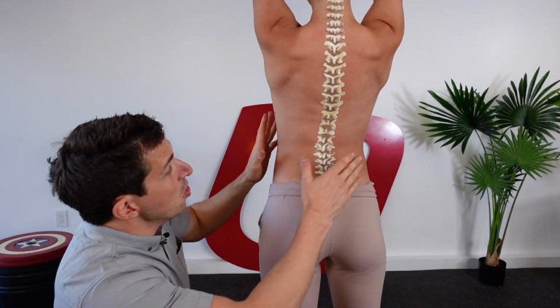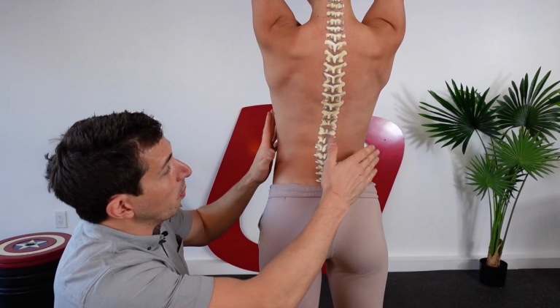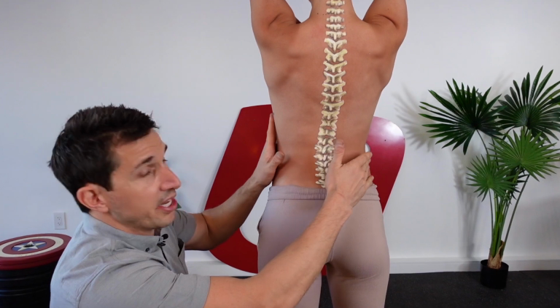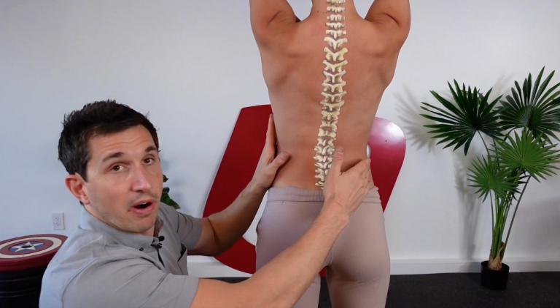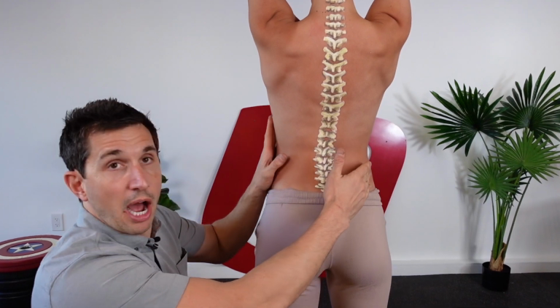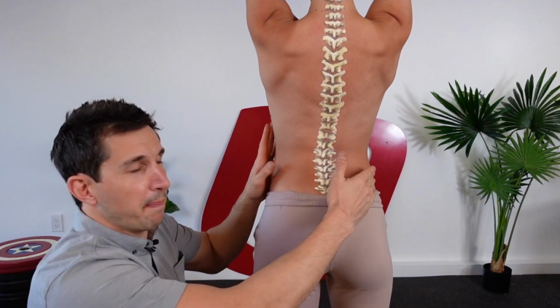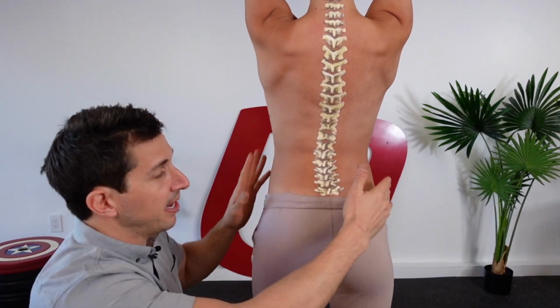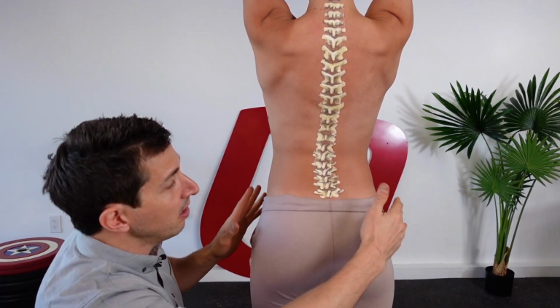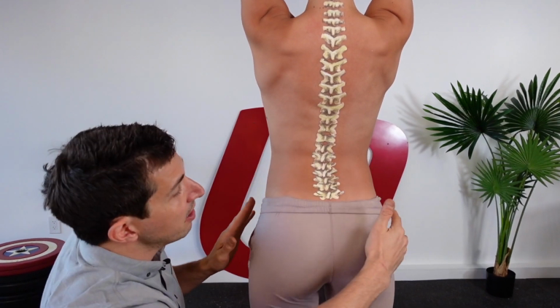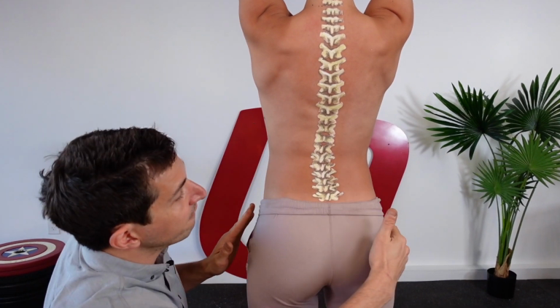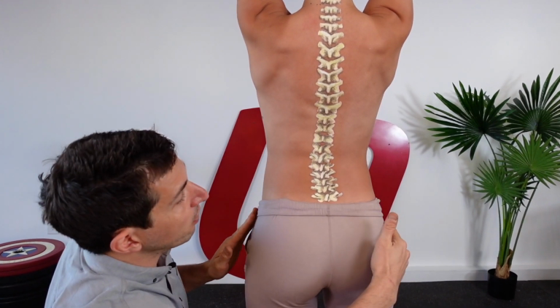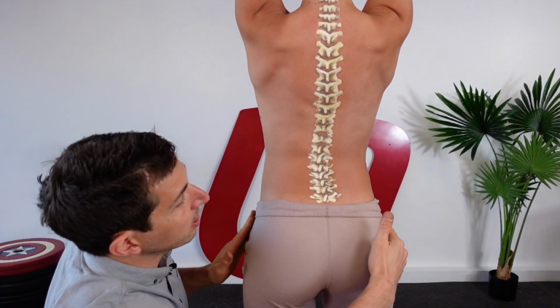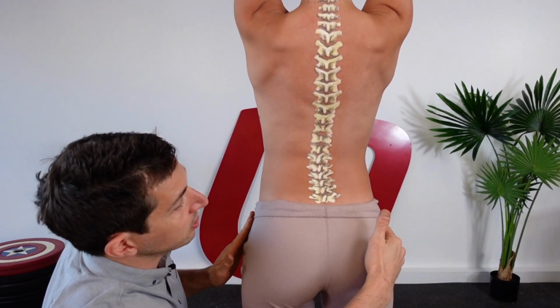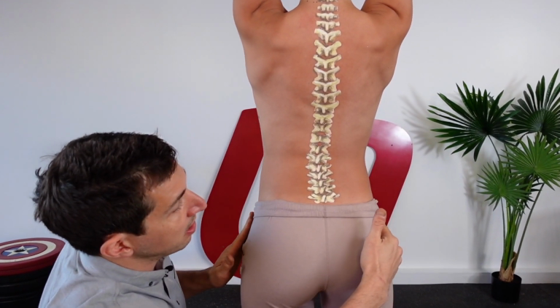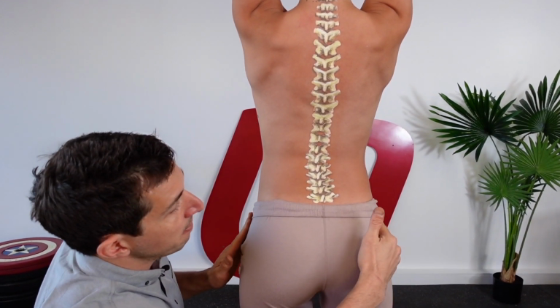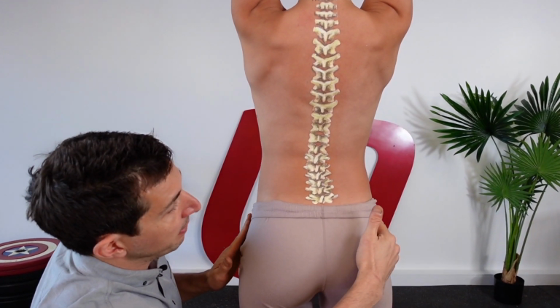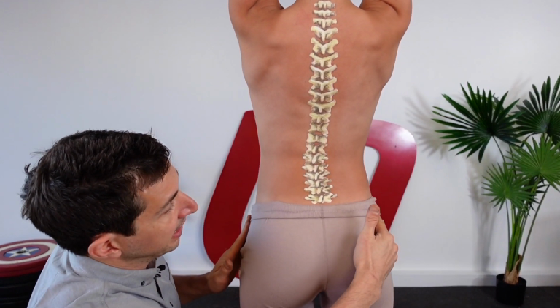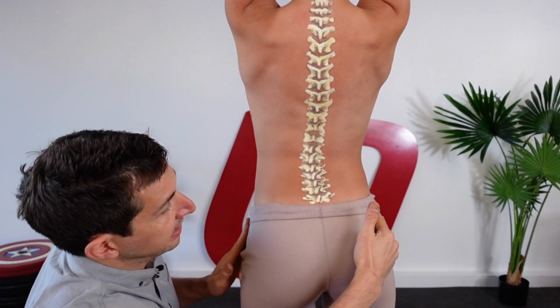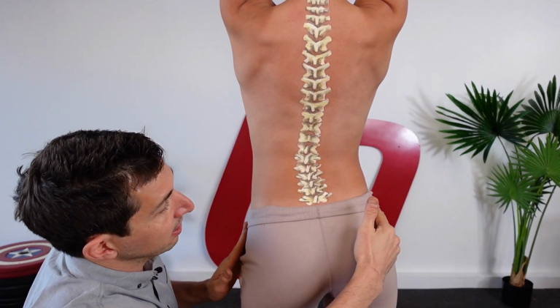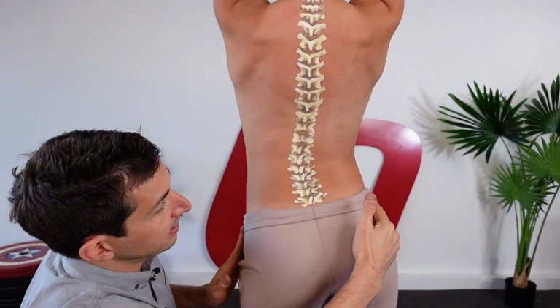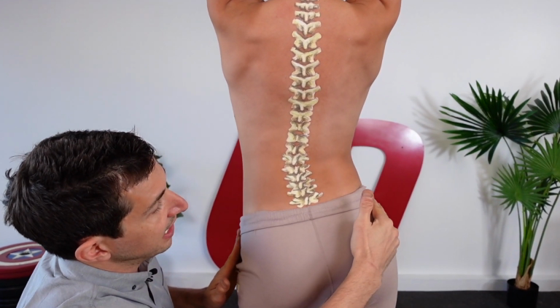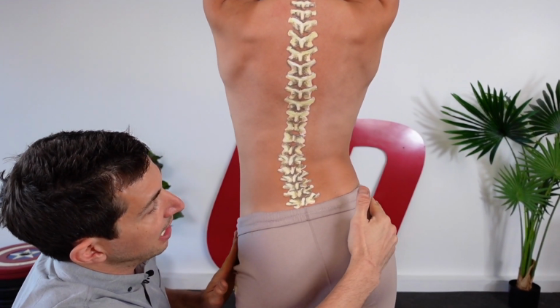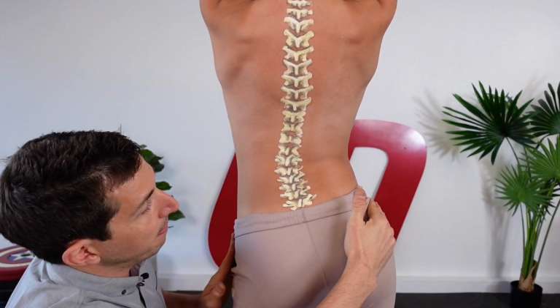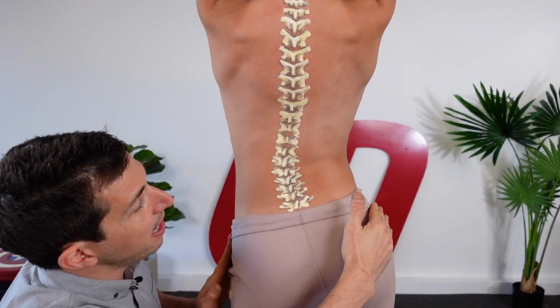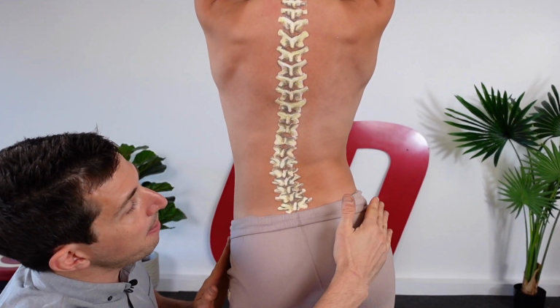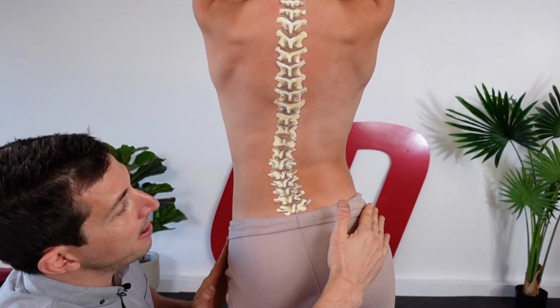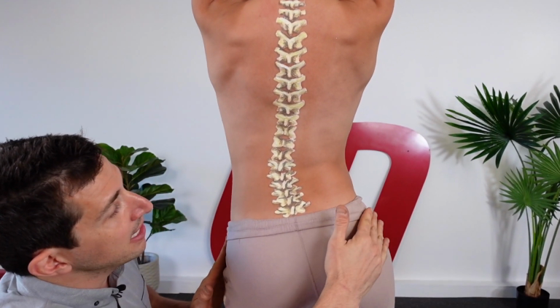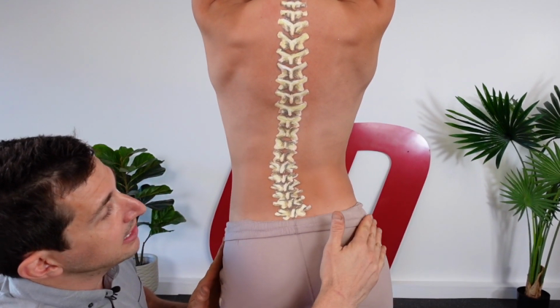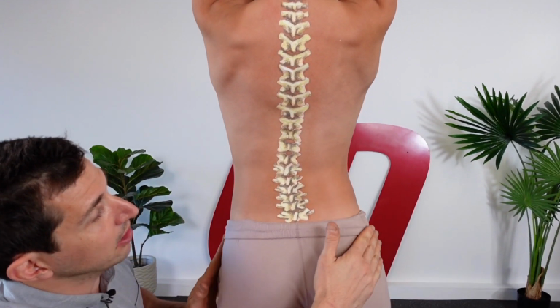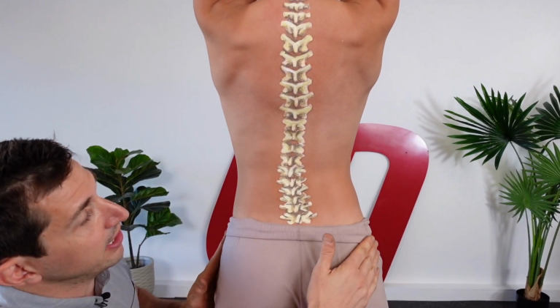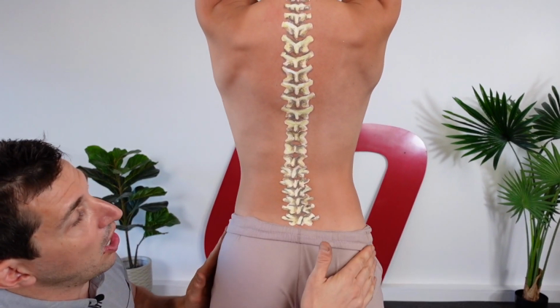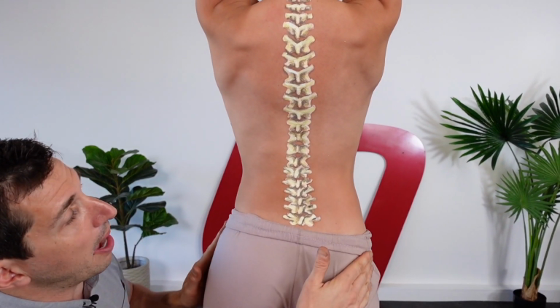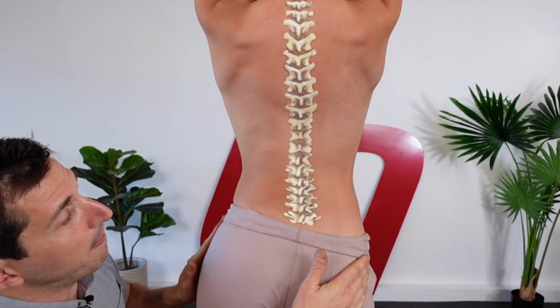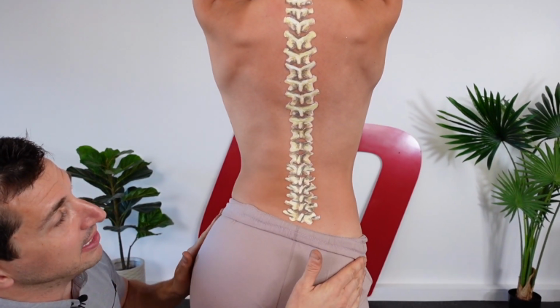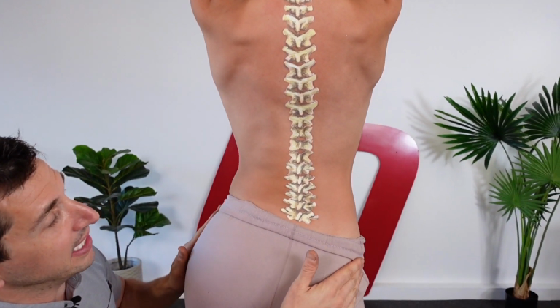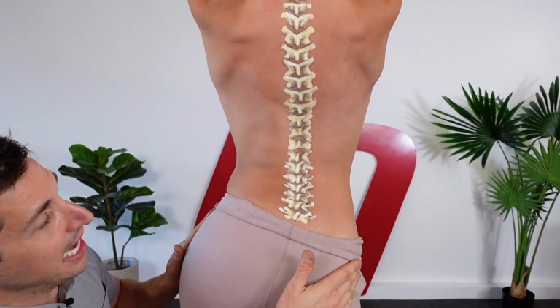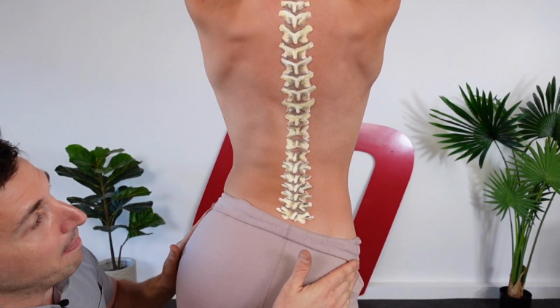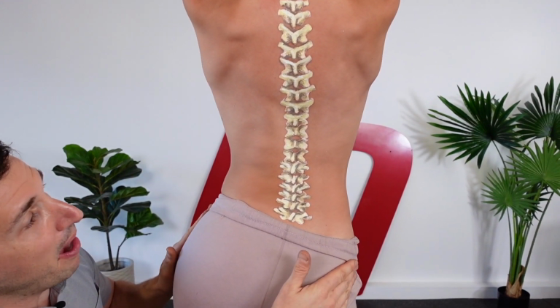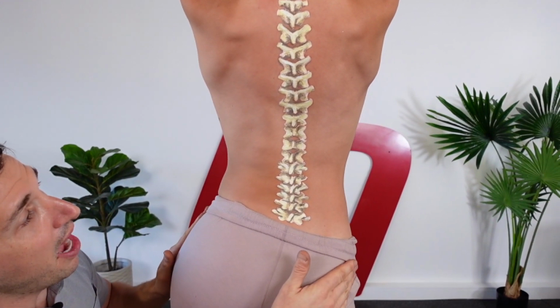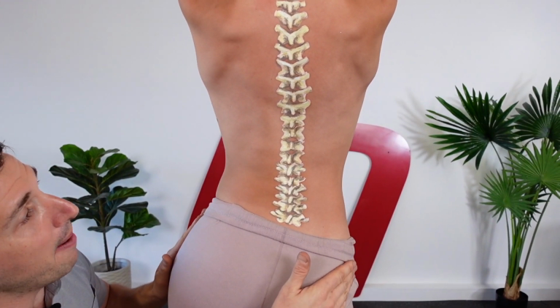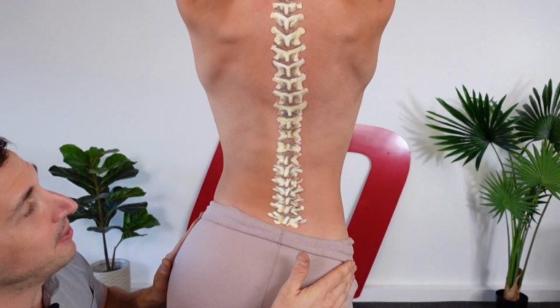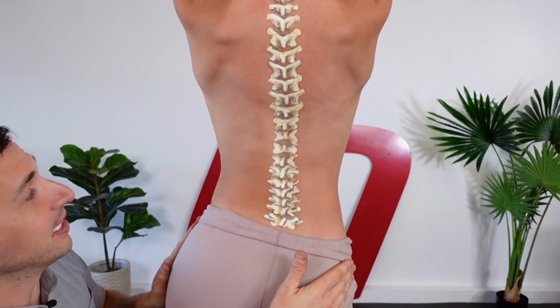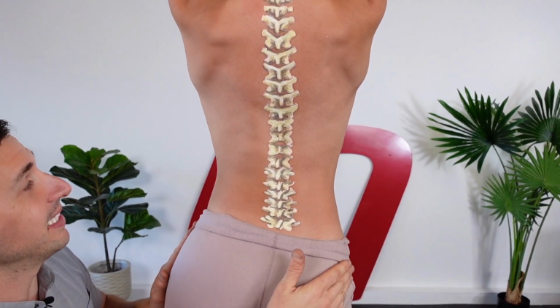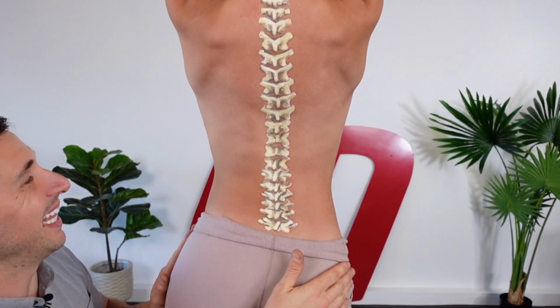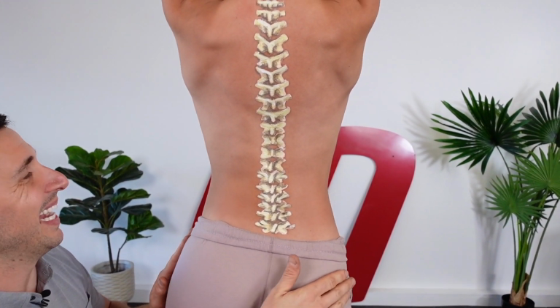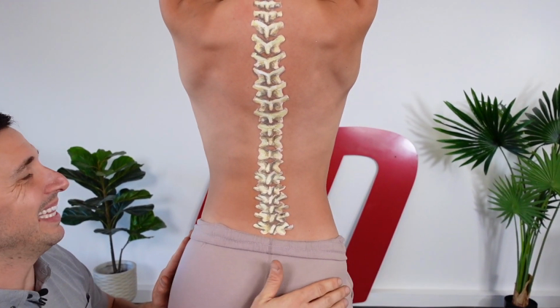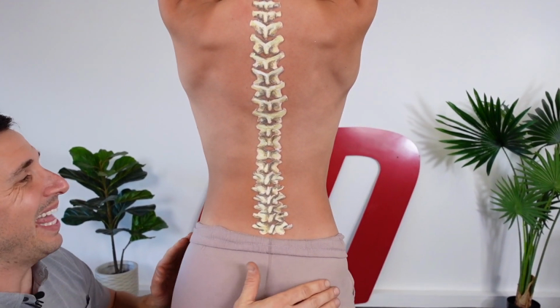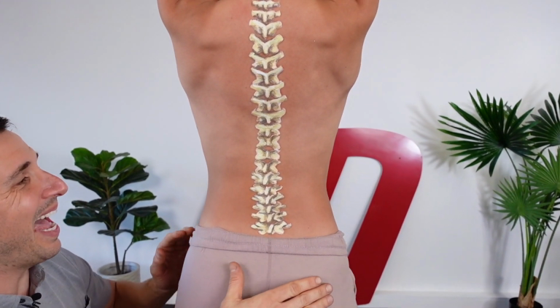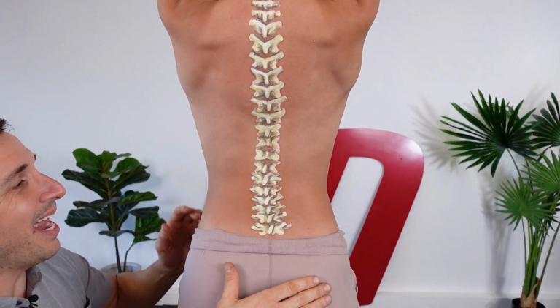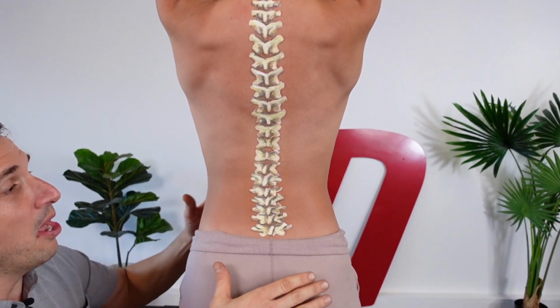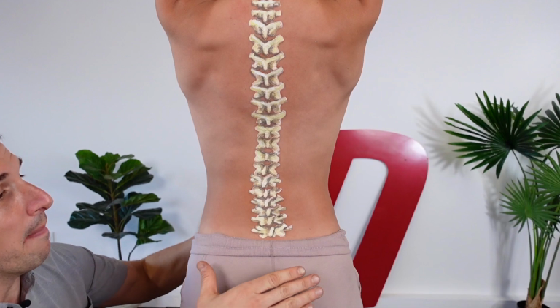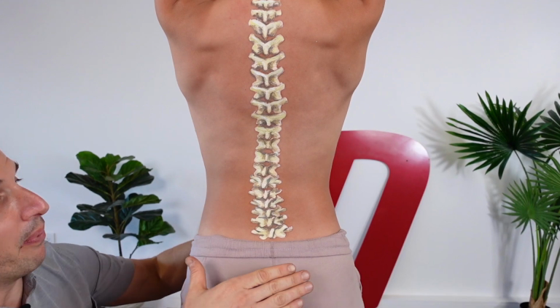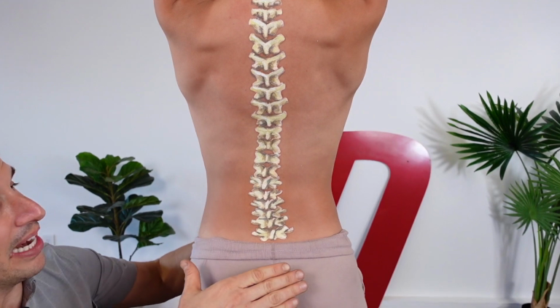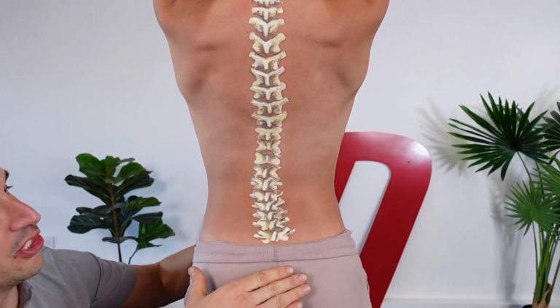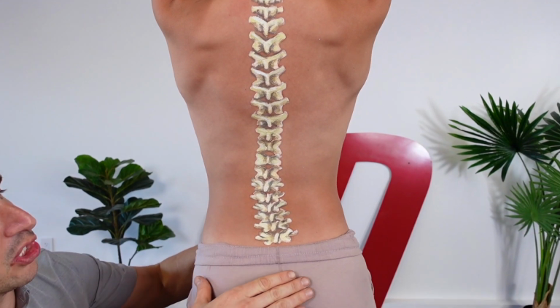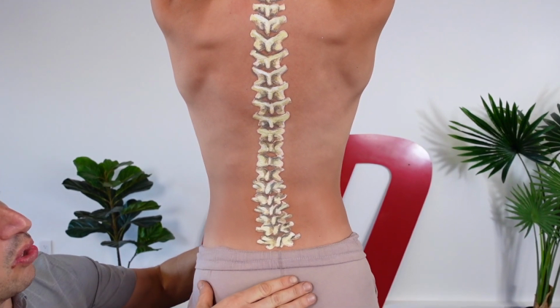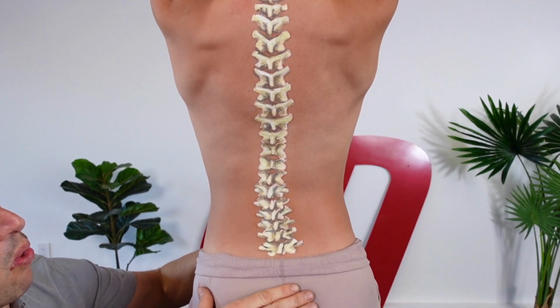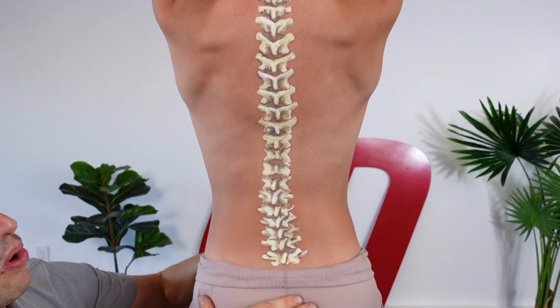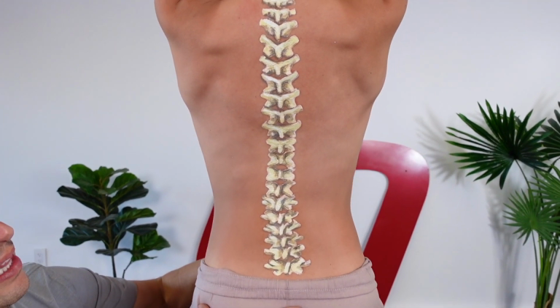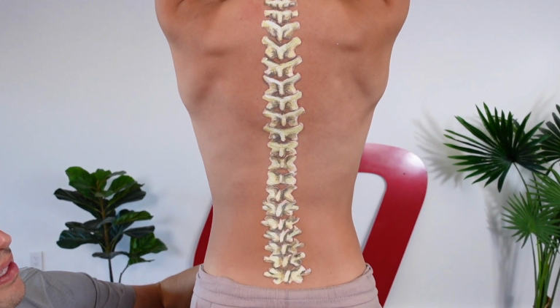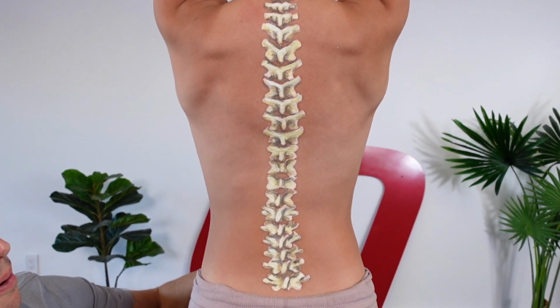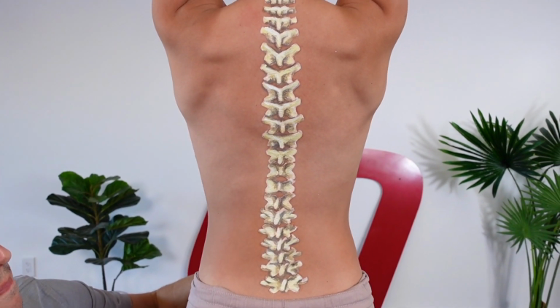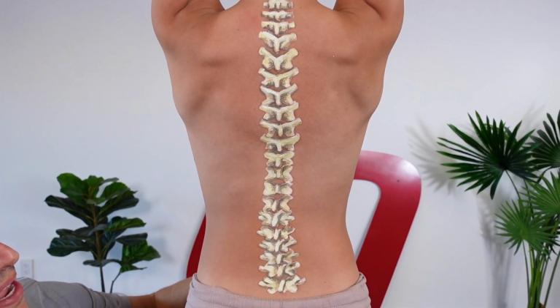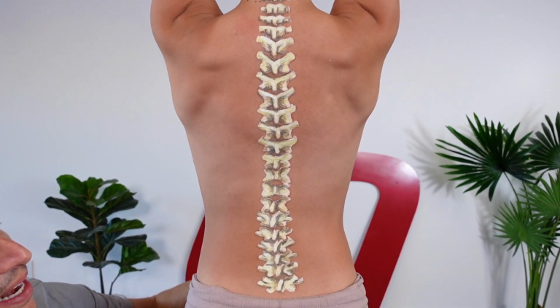When you're up here, focus on tilting one hip up, then tilting the opposite hip up, just like that. Brace your core a little bit.